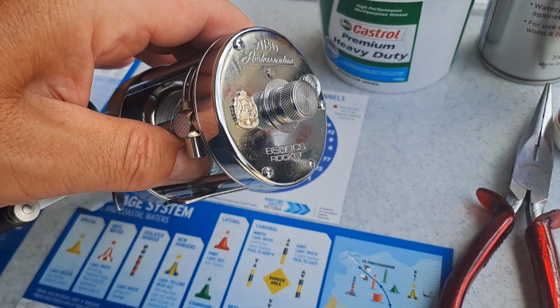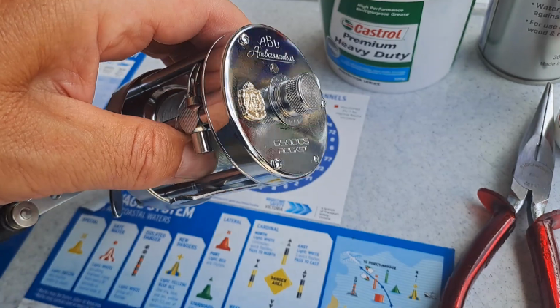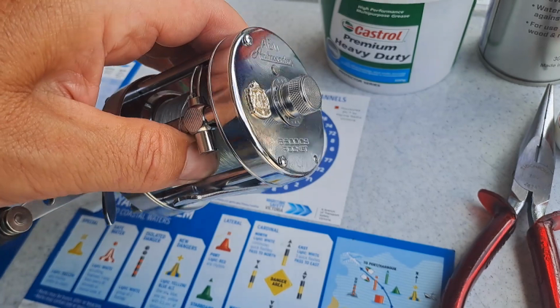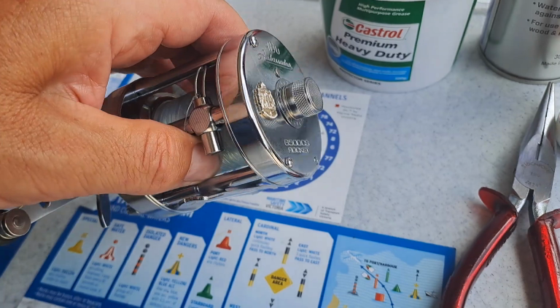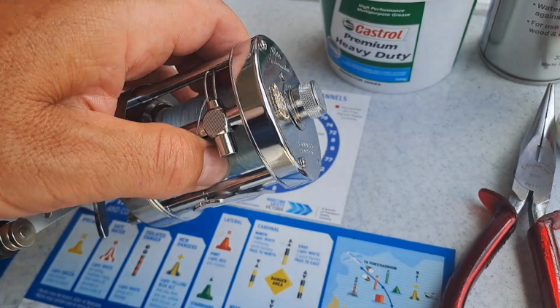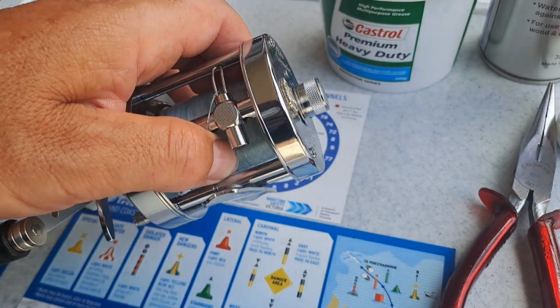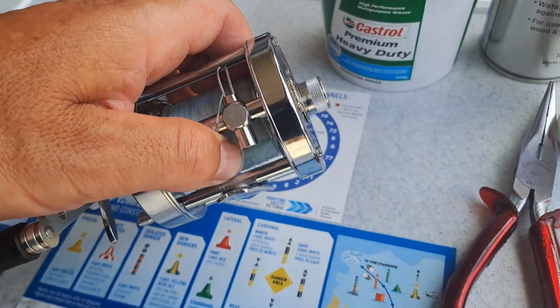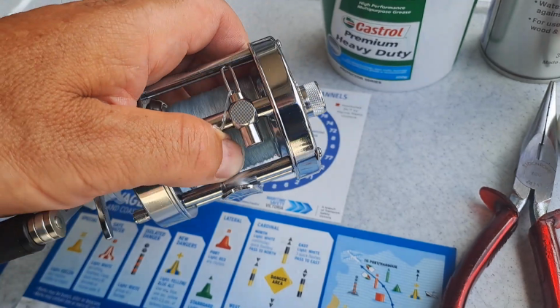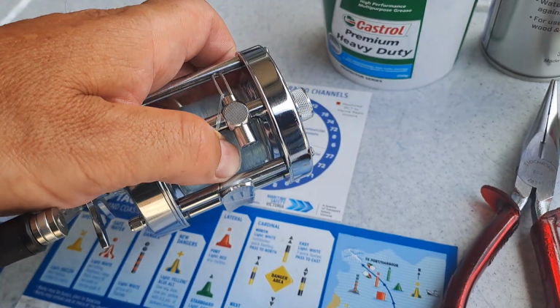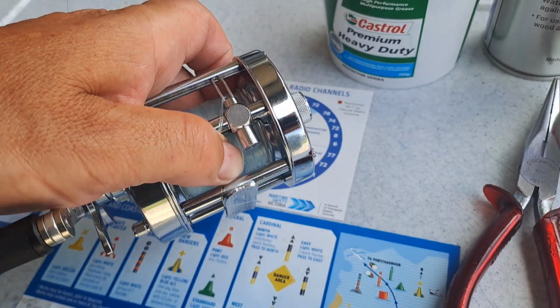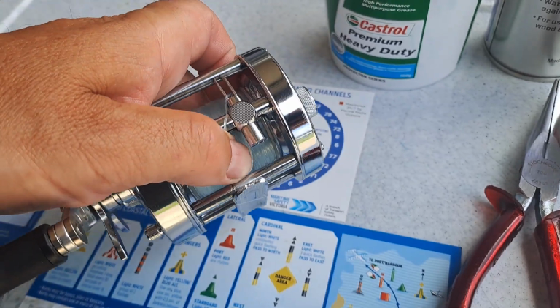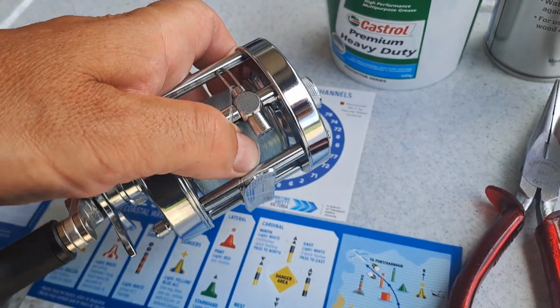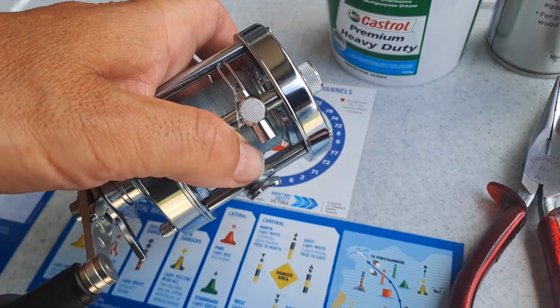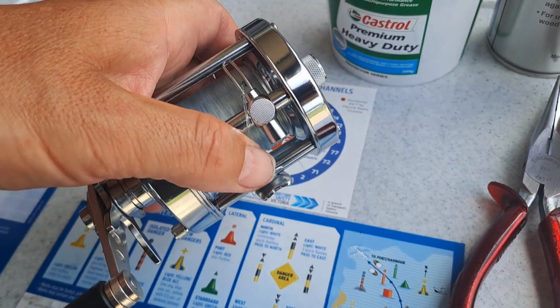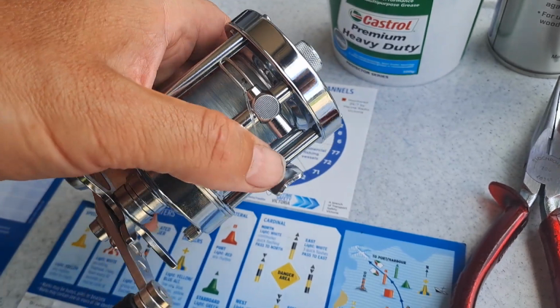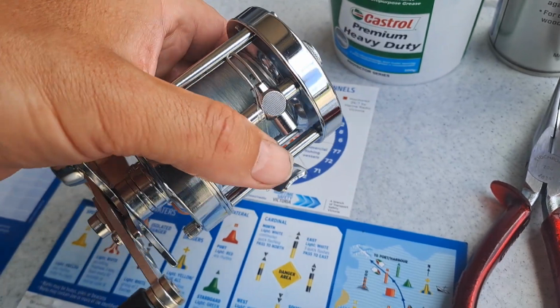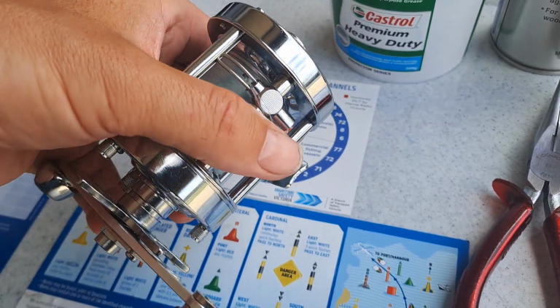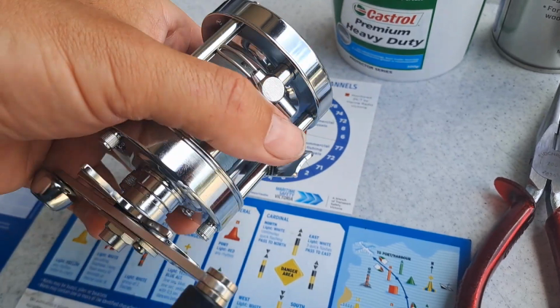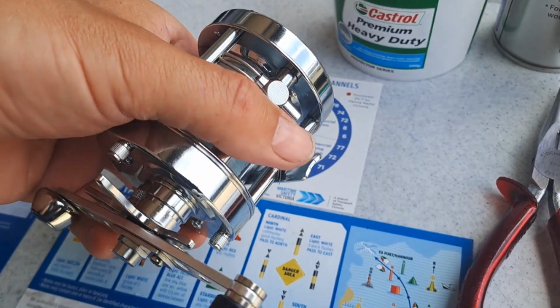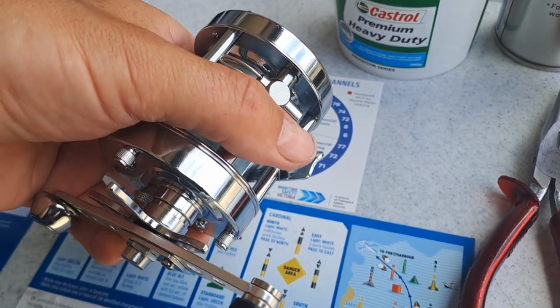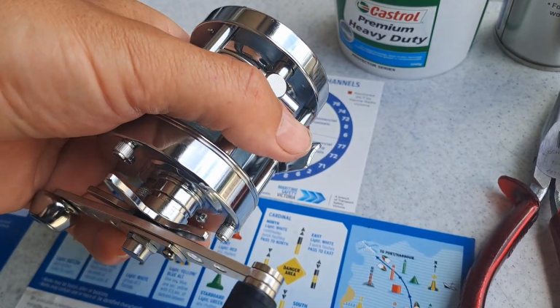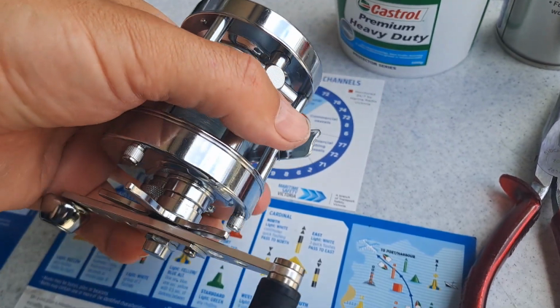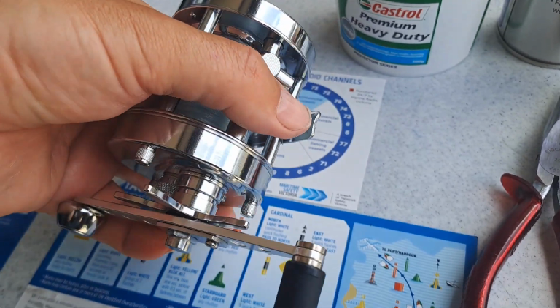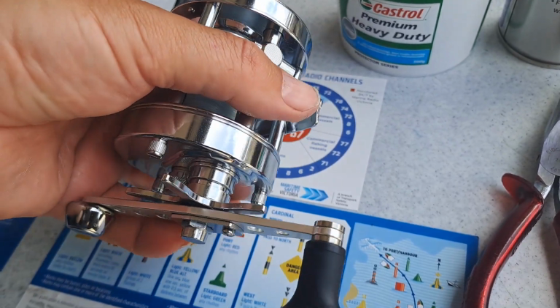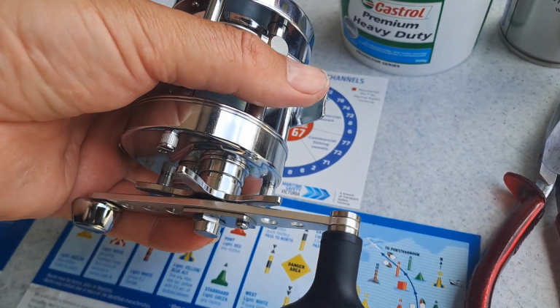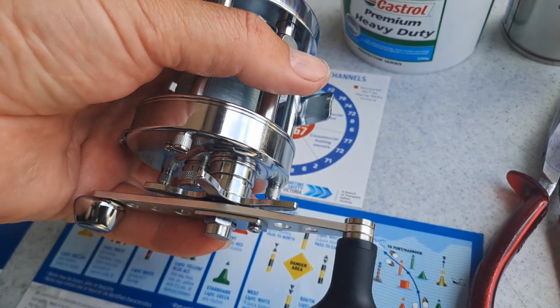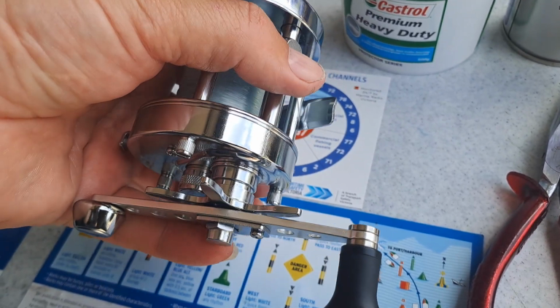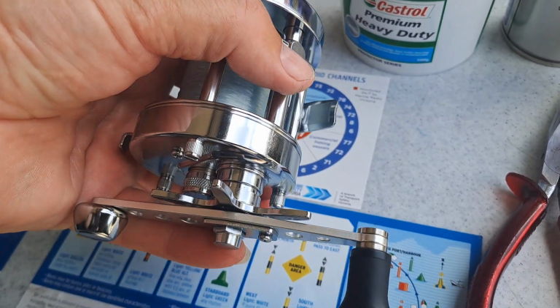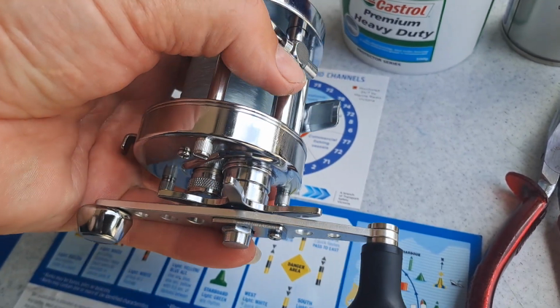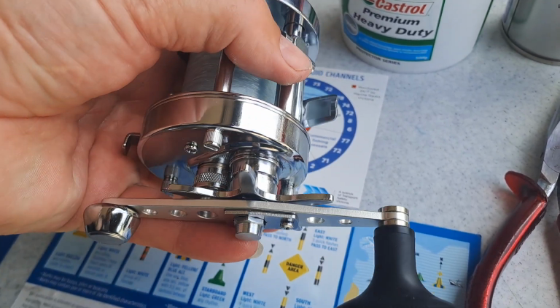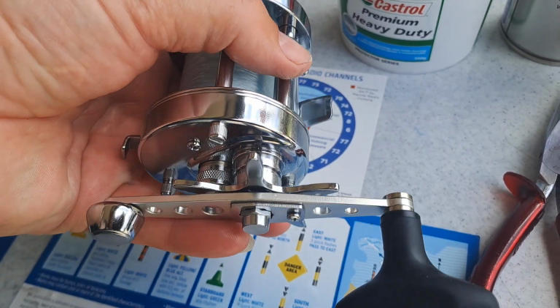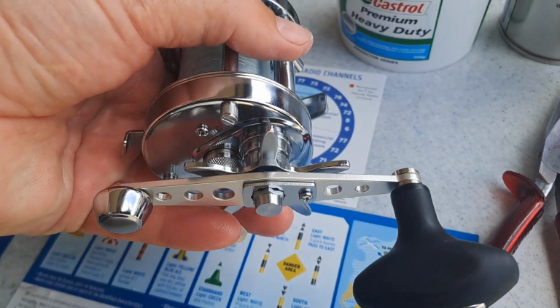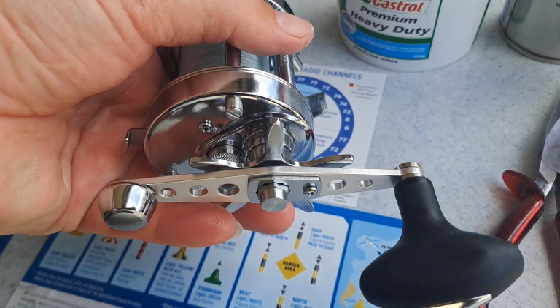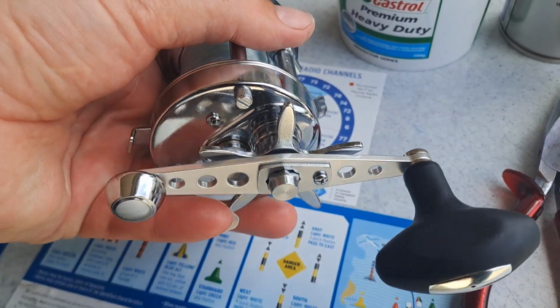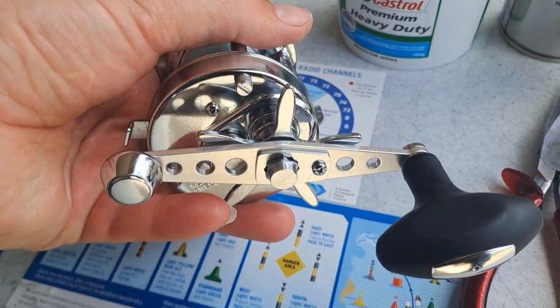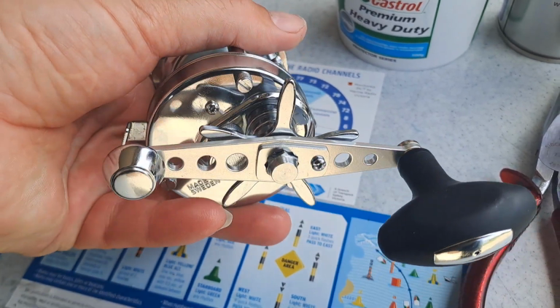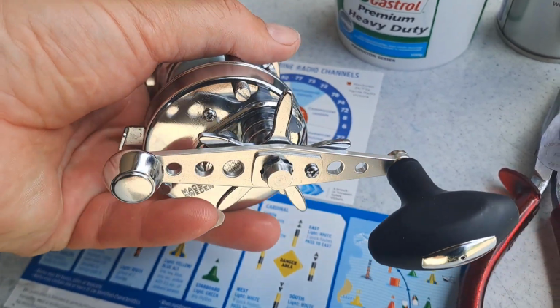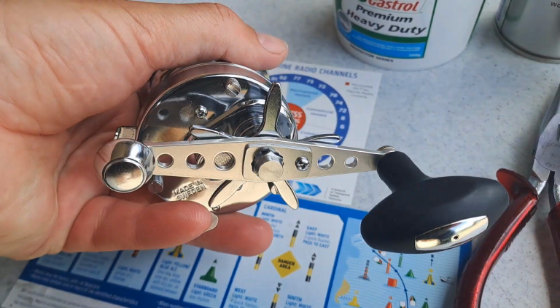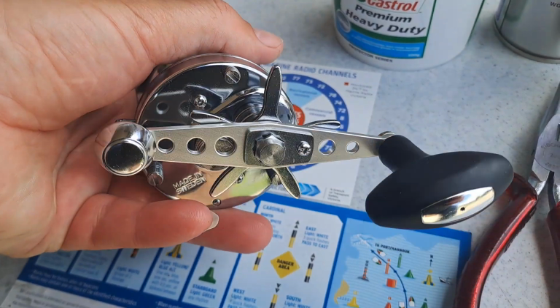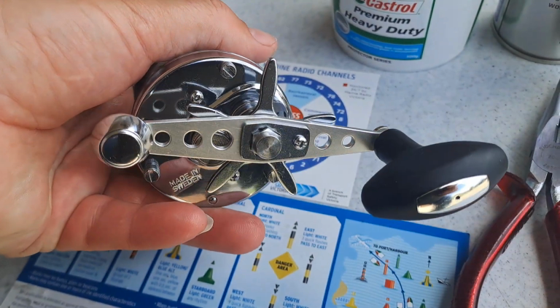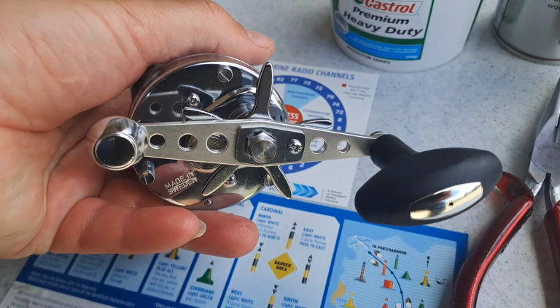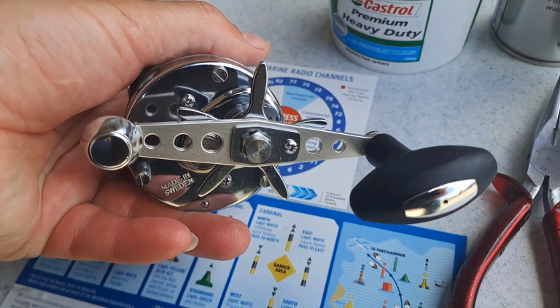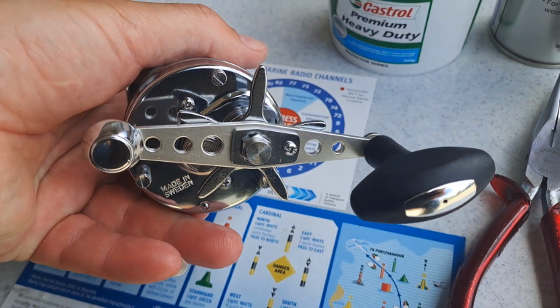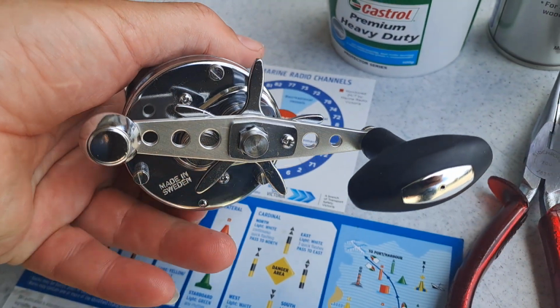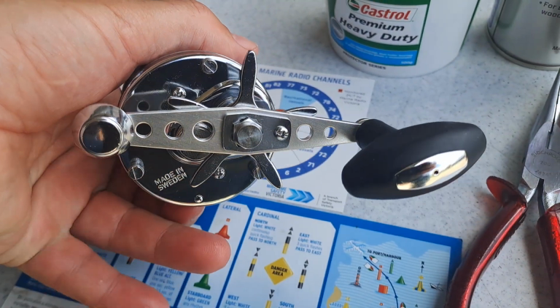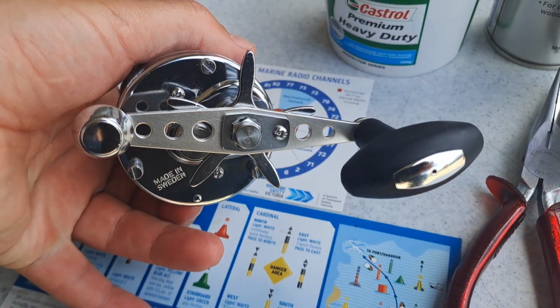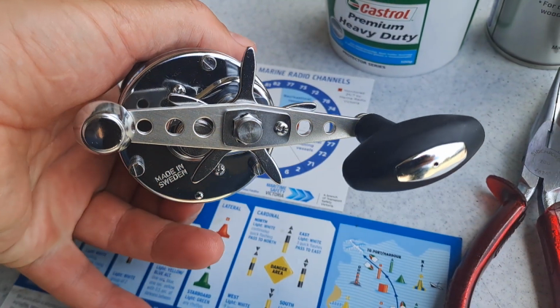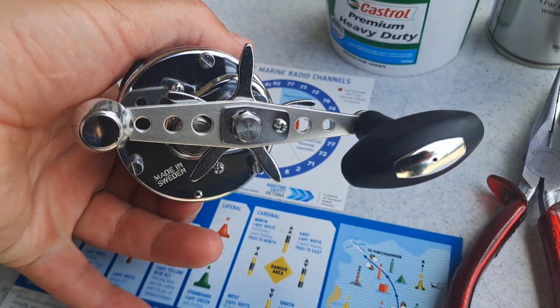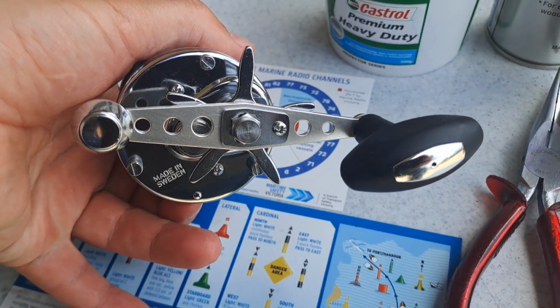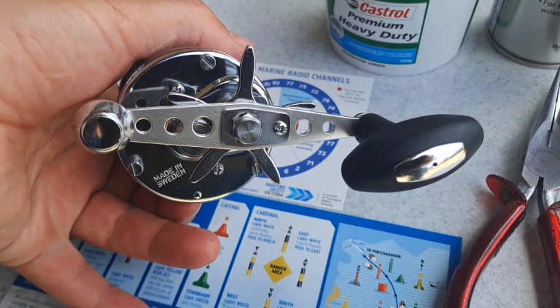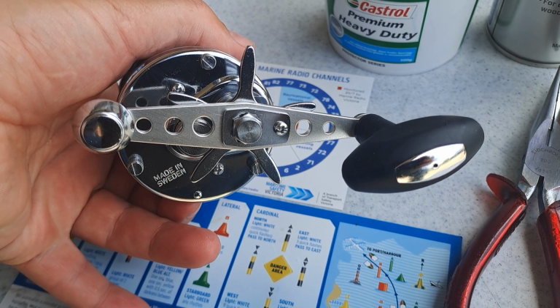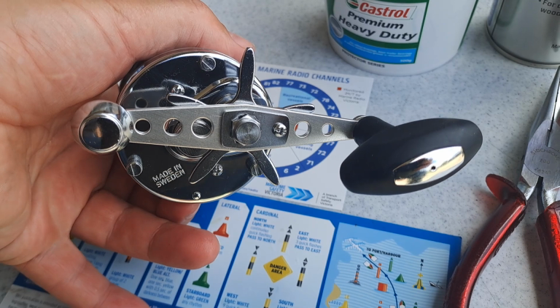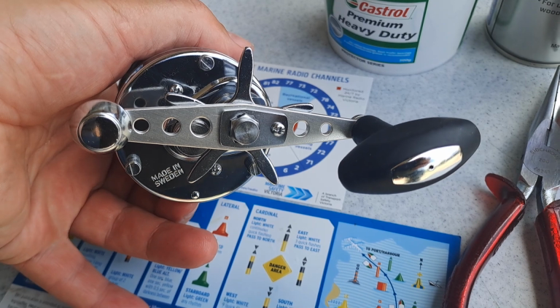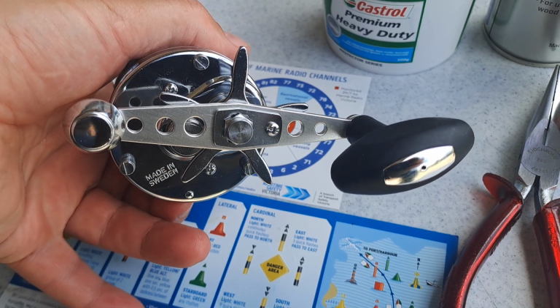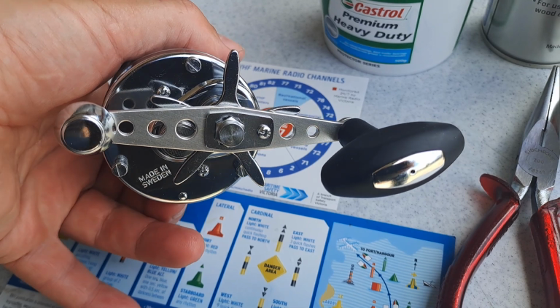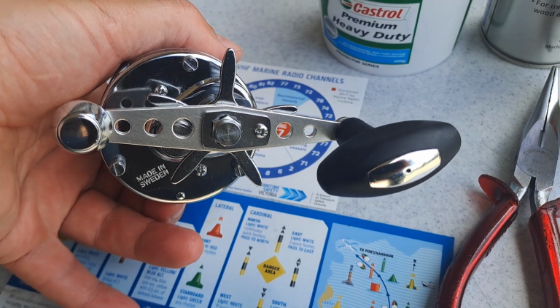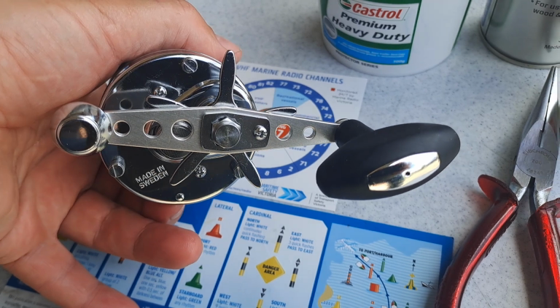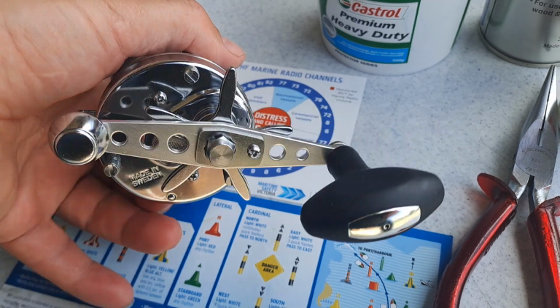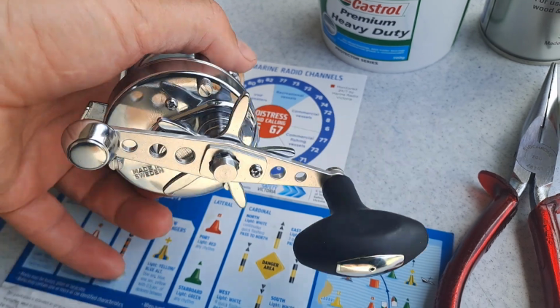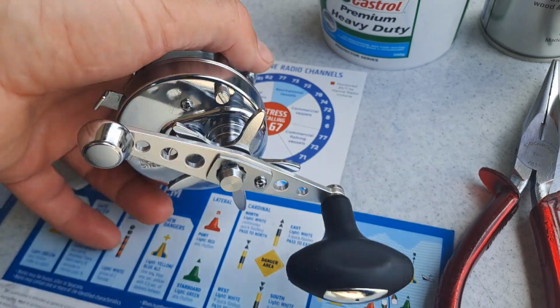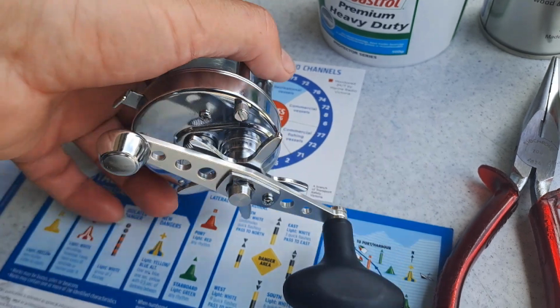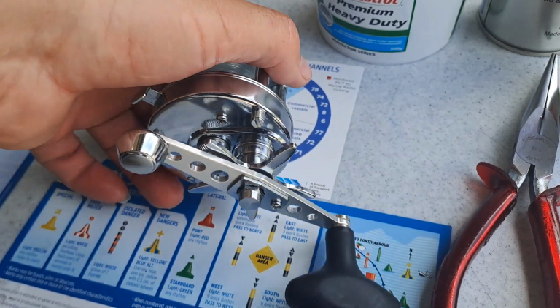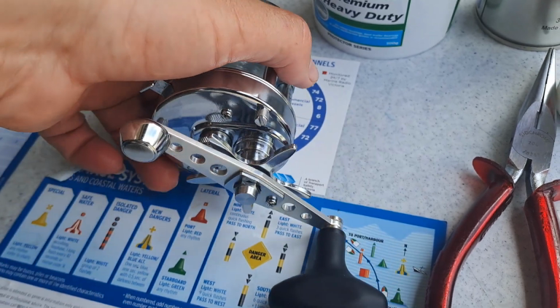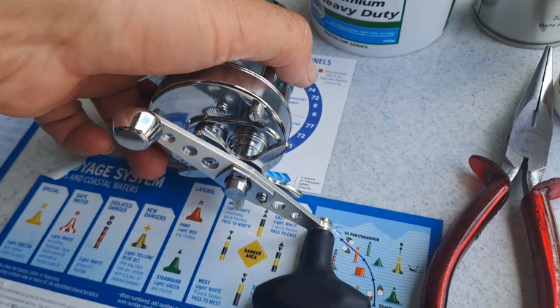These reels are exceptionally high quality and with servicing they will last an absolute lifetime.